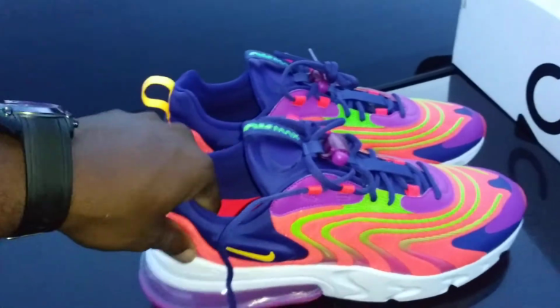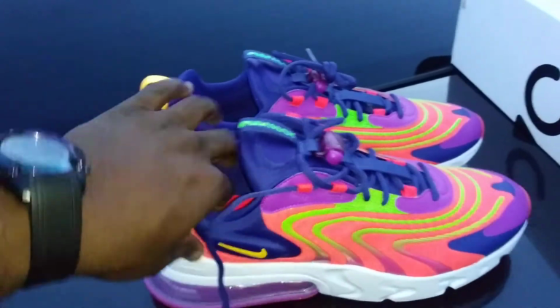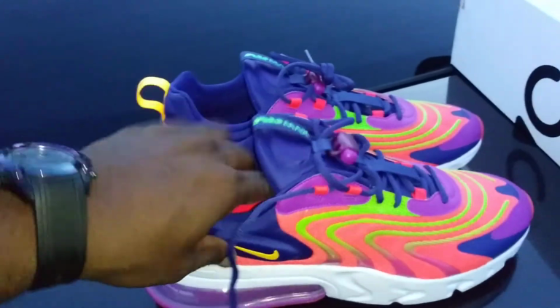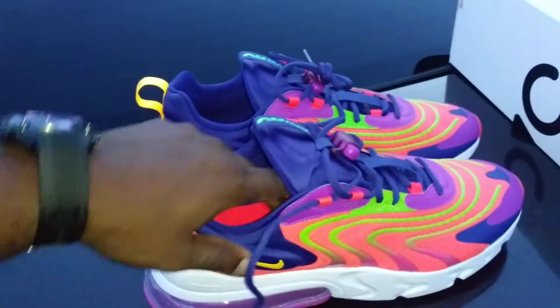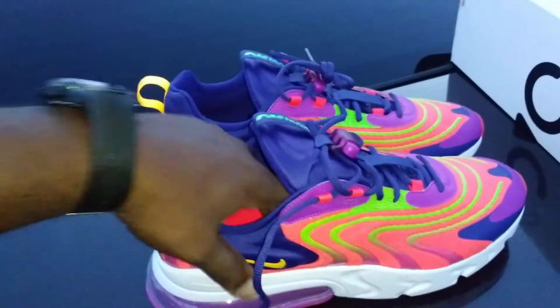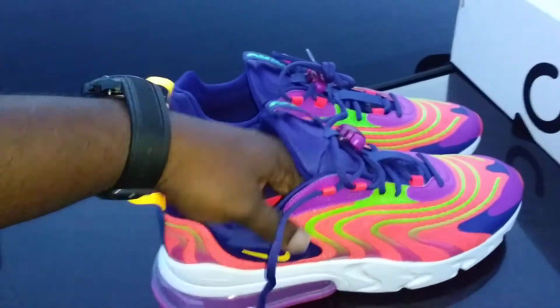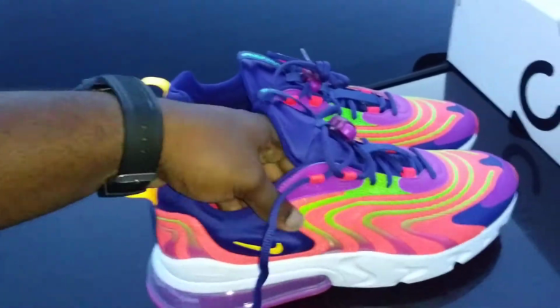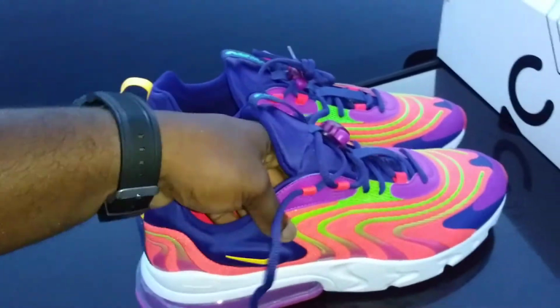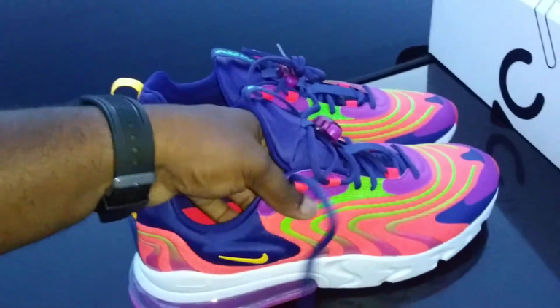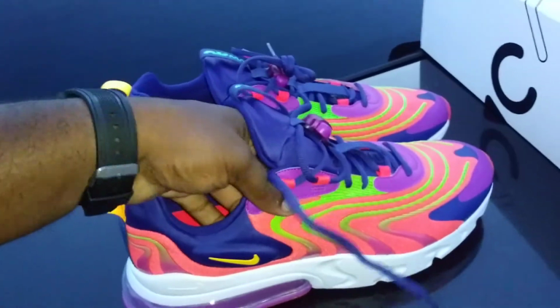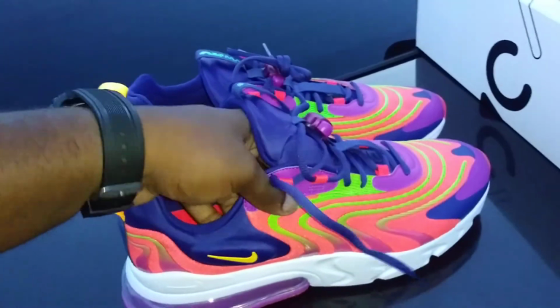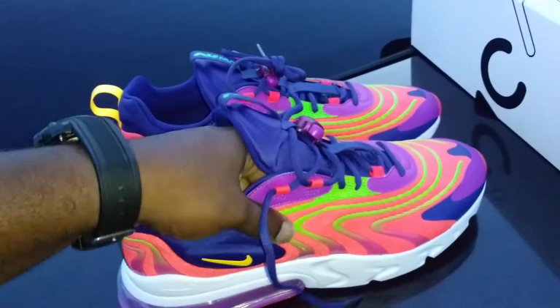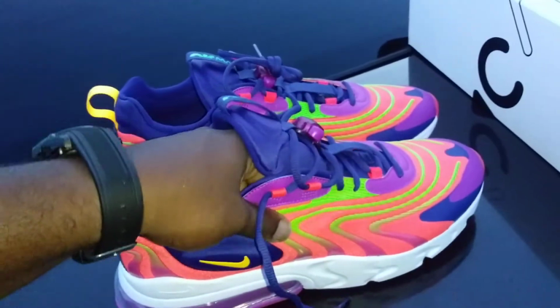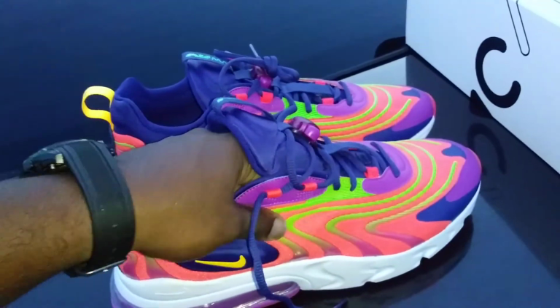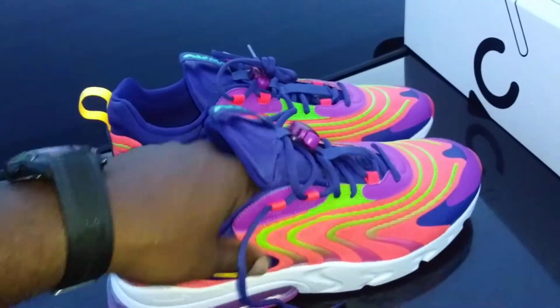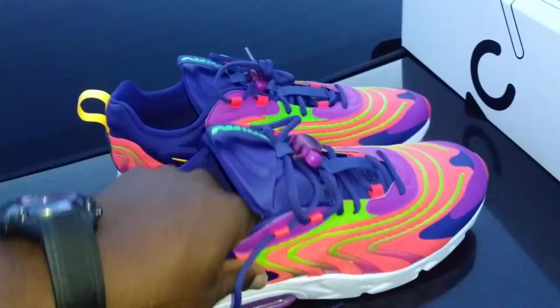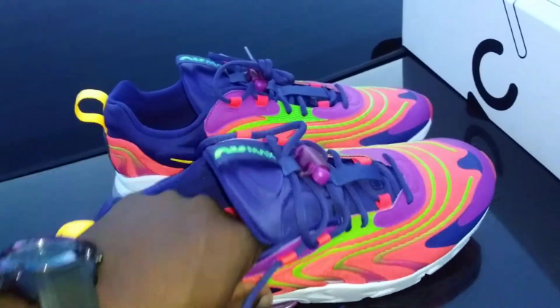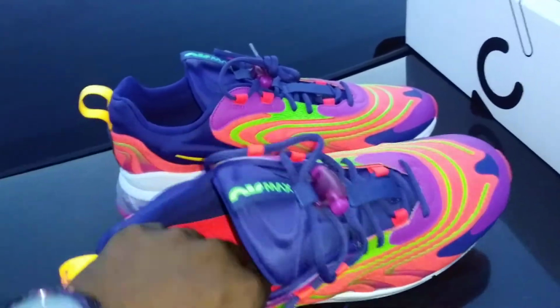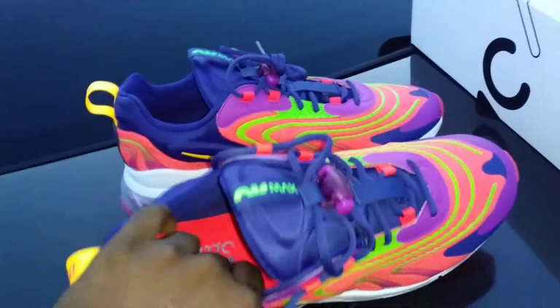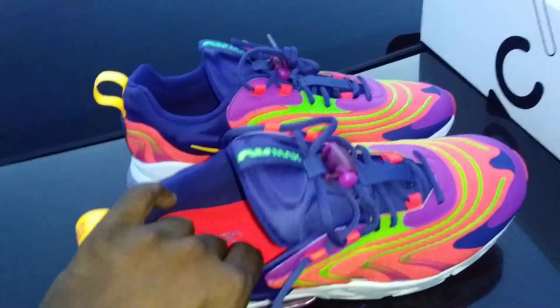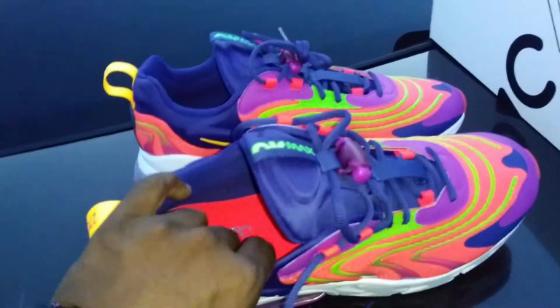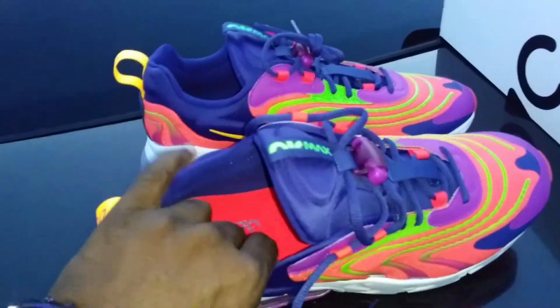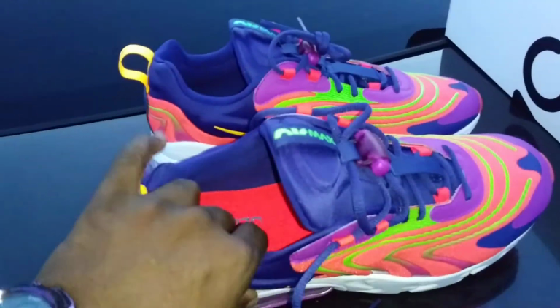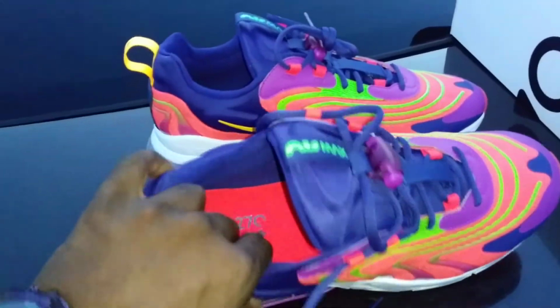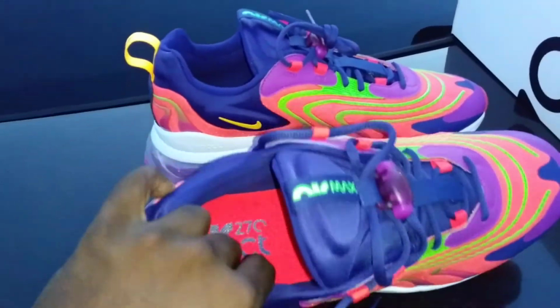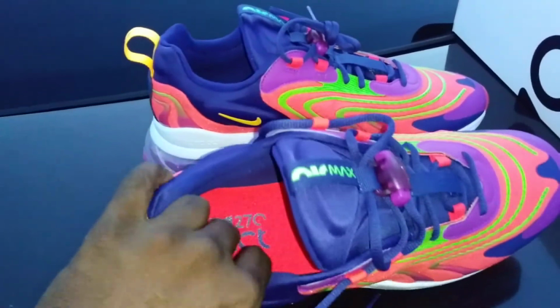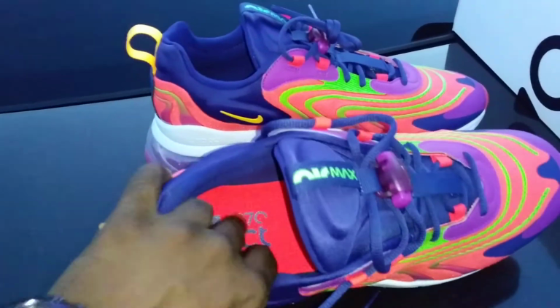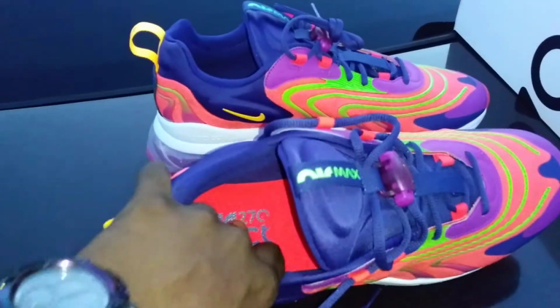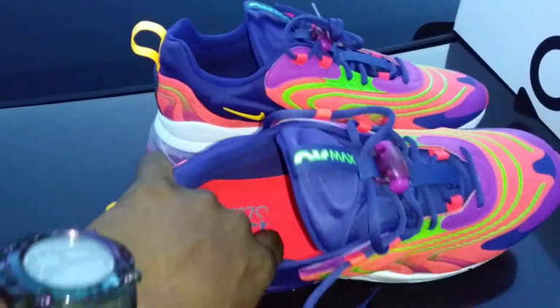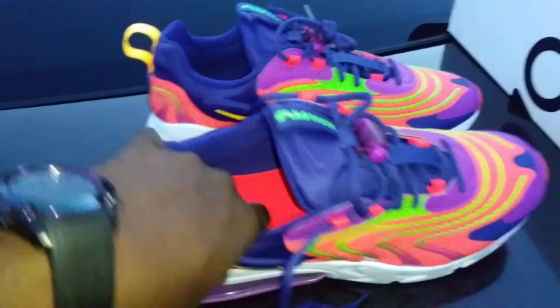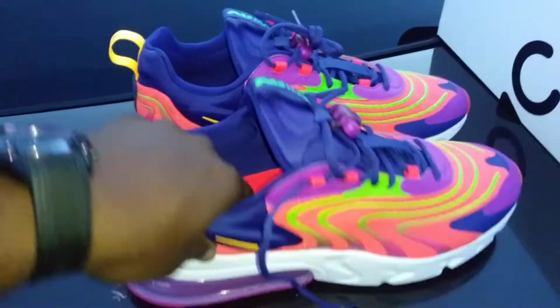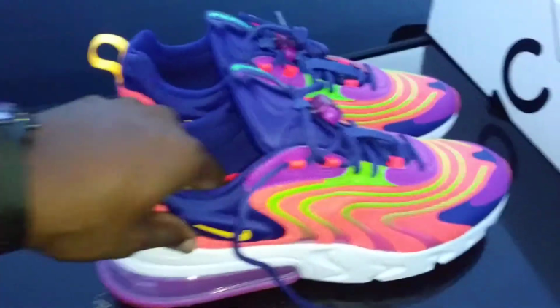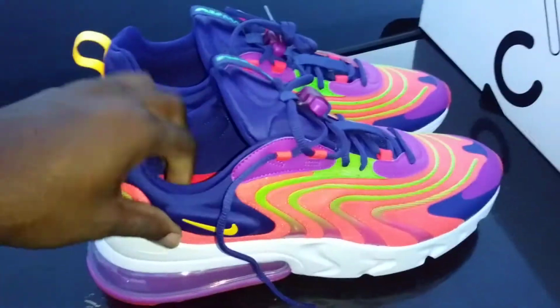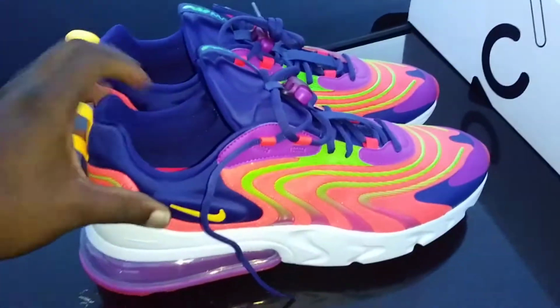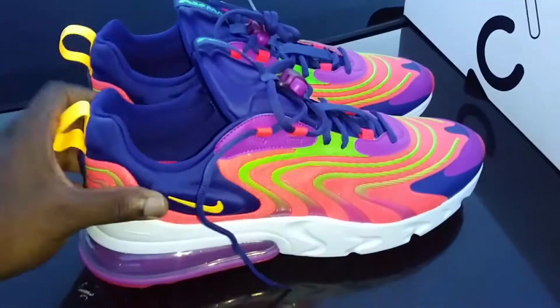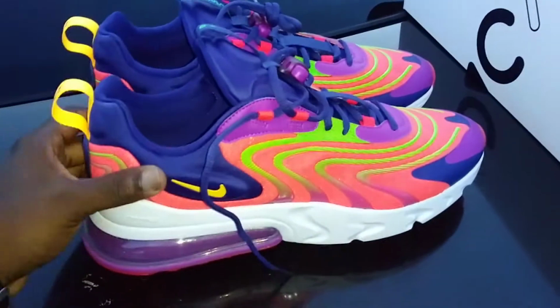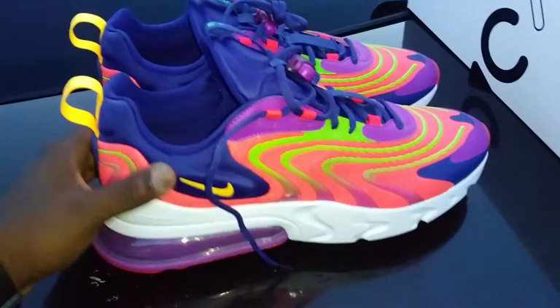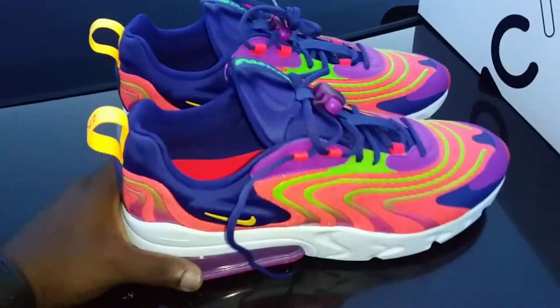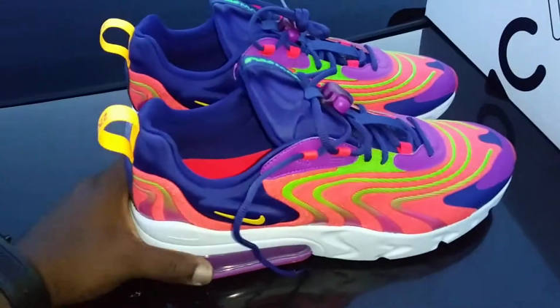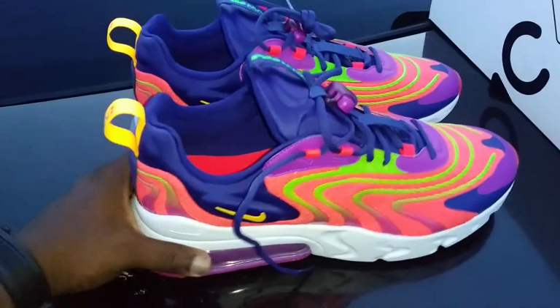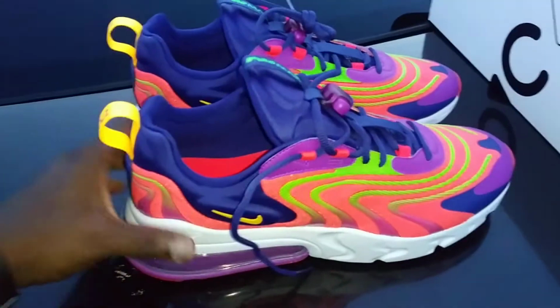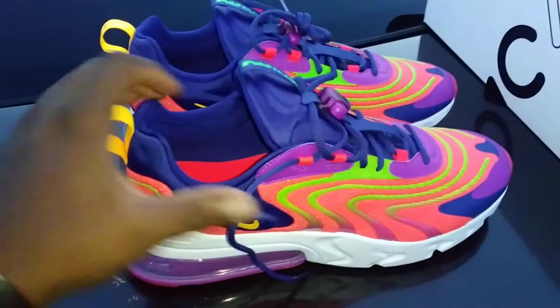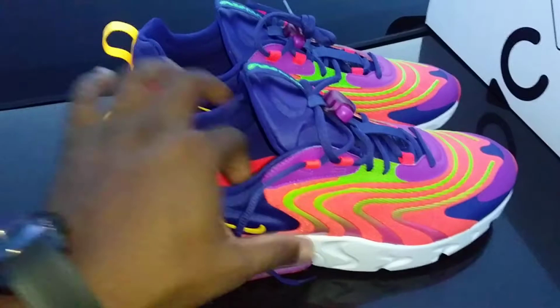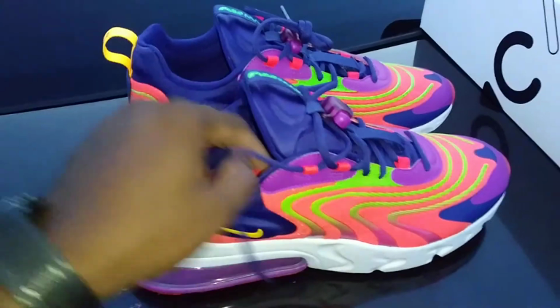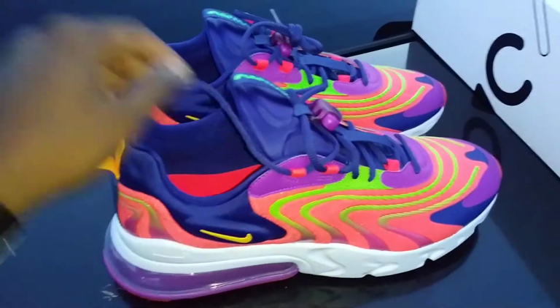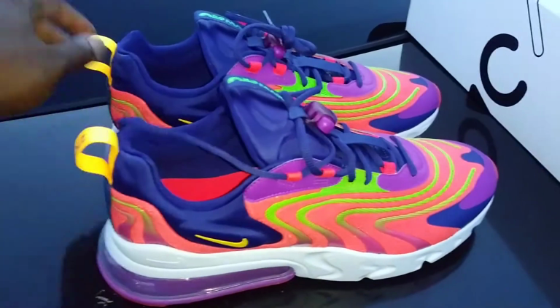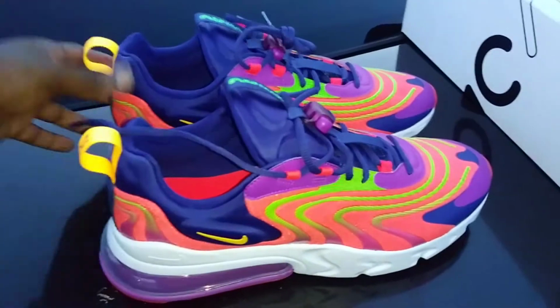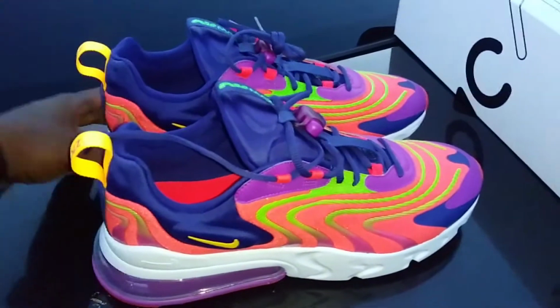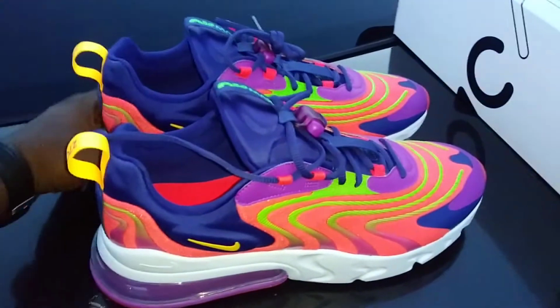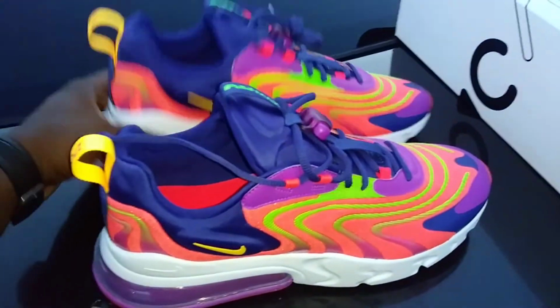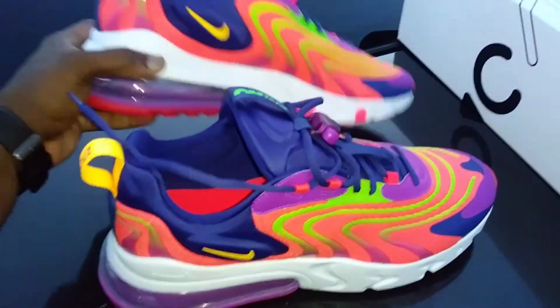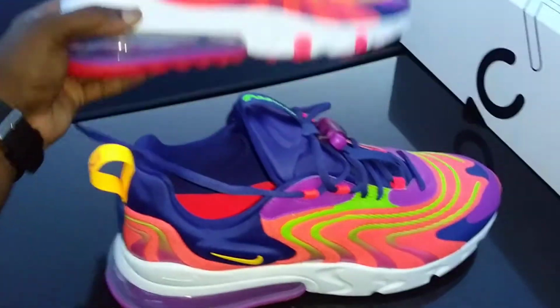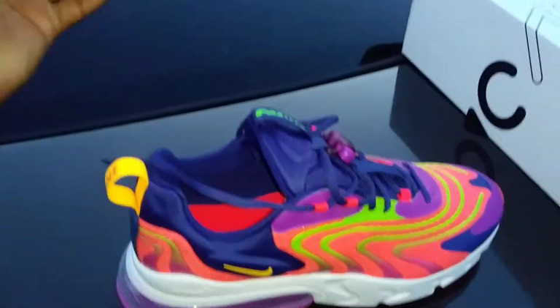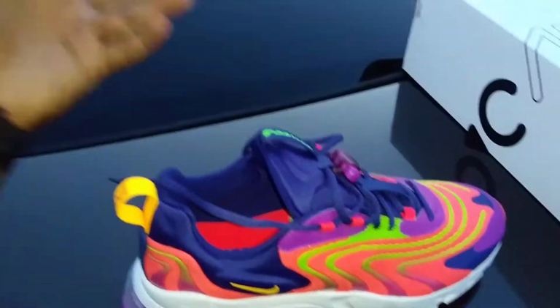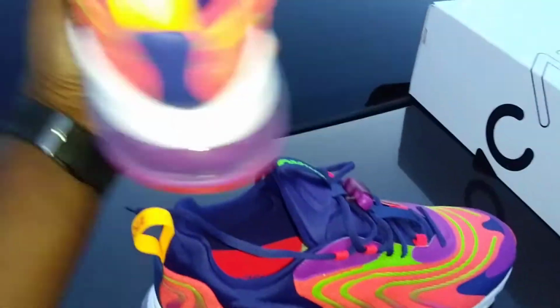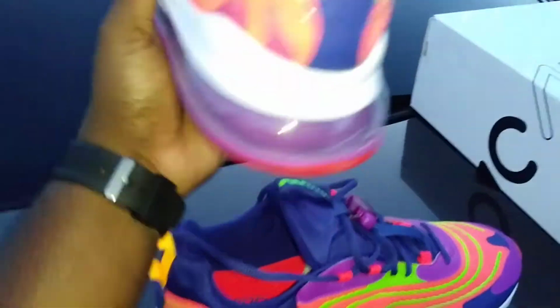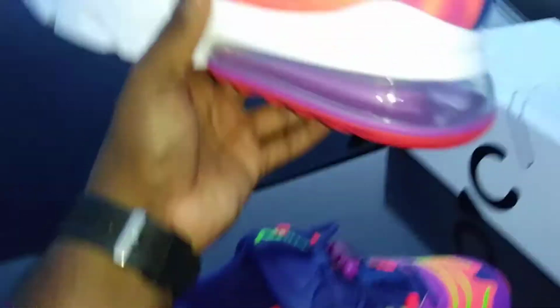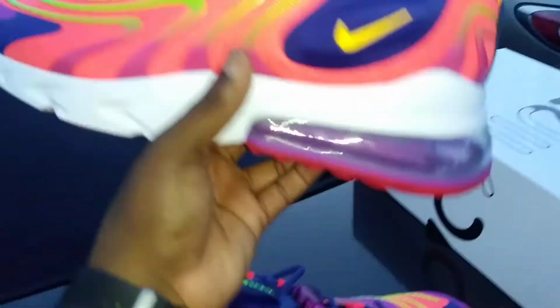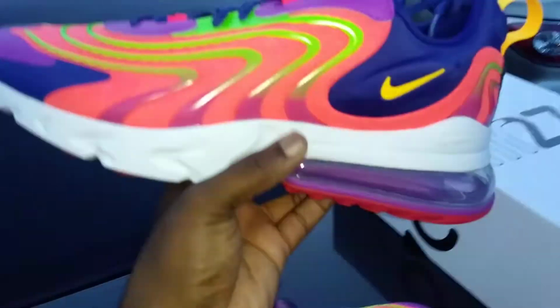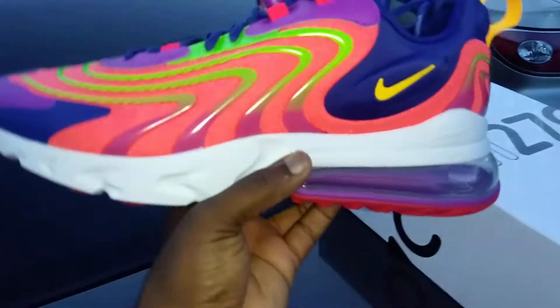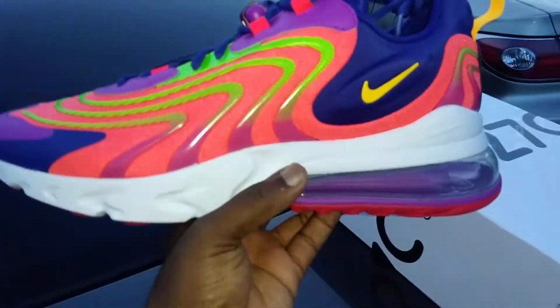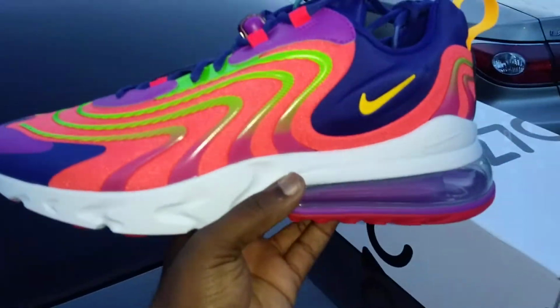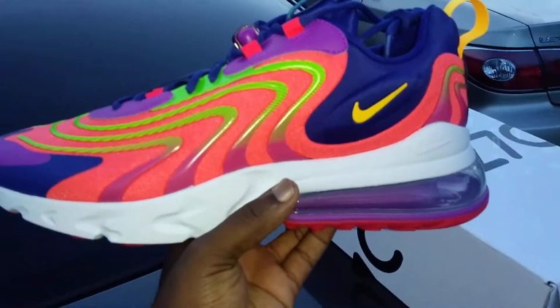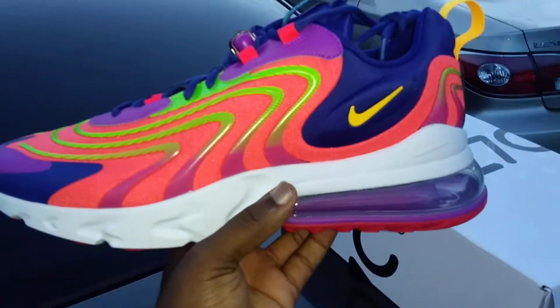Definitely worth the purchase, very comfortable shoe. Just finished trying them on and yes, these things are super comfortable. This one in particular feels better — I think it's the material choice on these that makes them feel a whole lot better than the original ones.